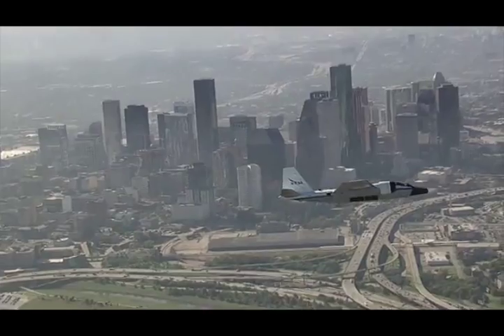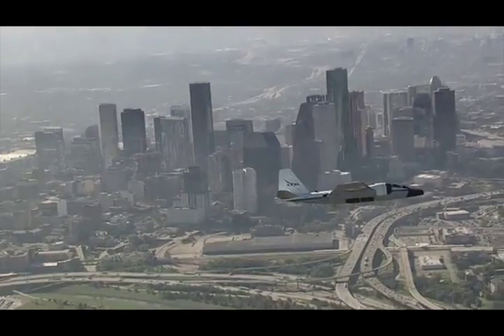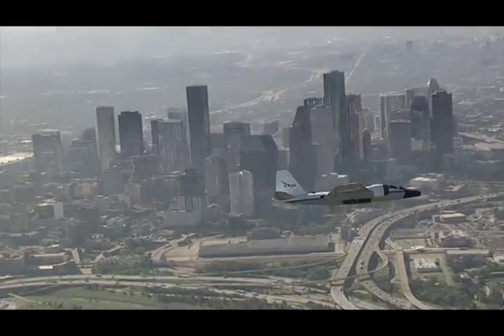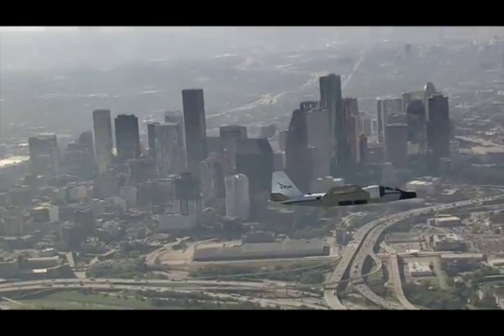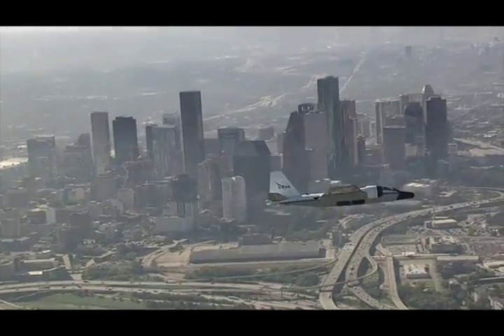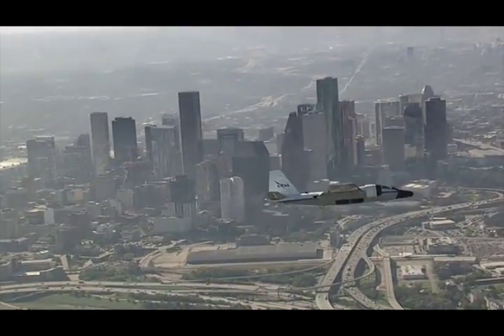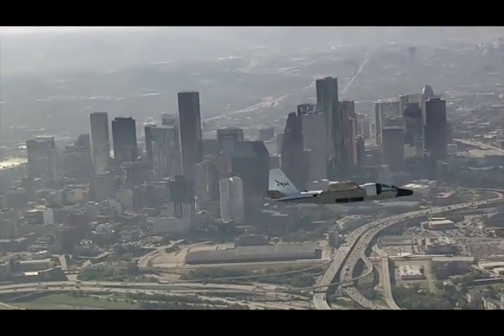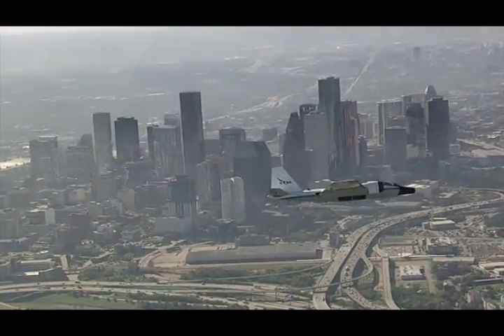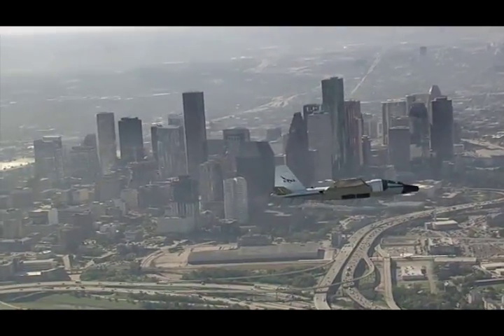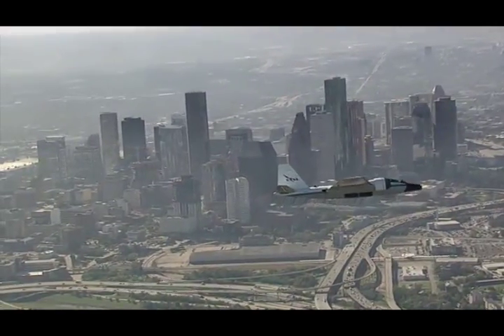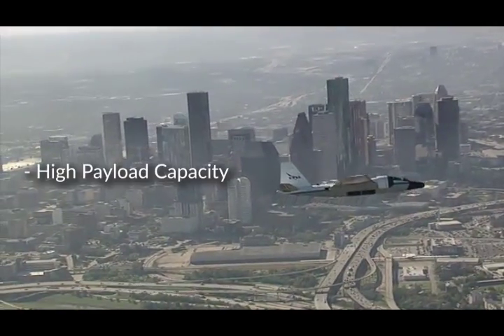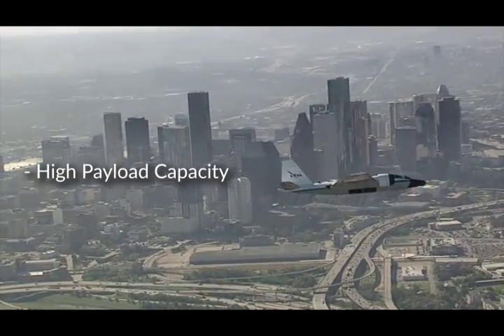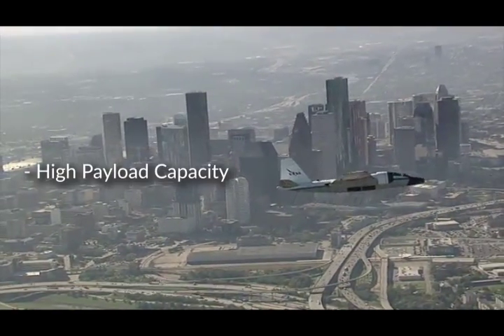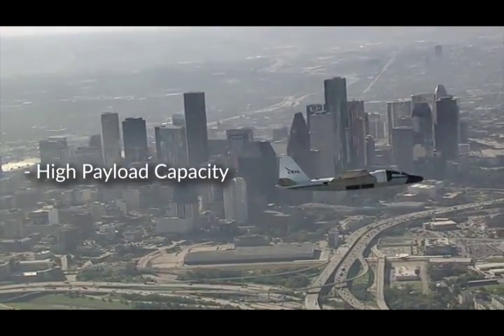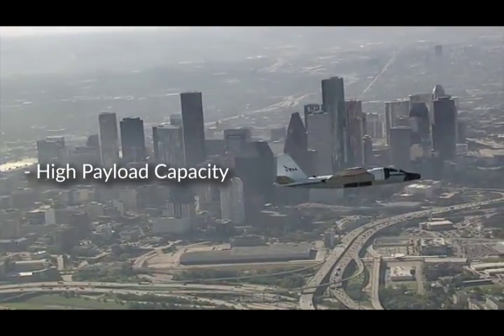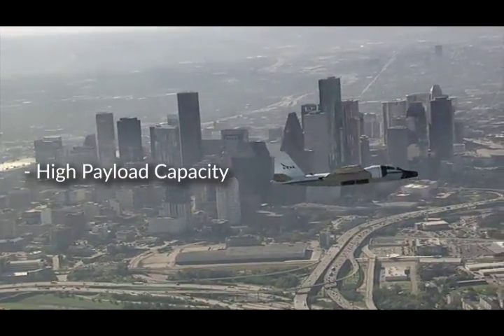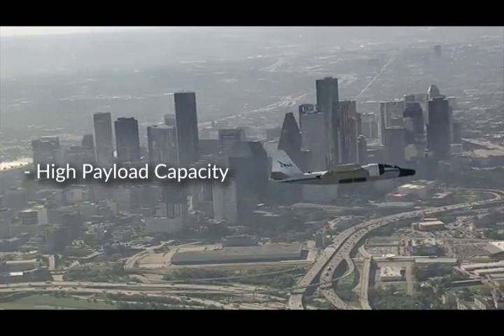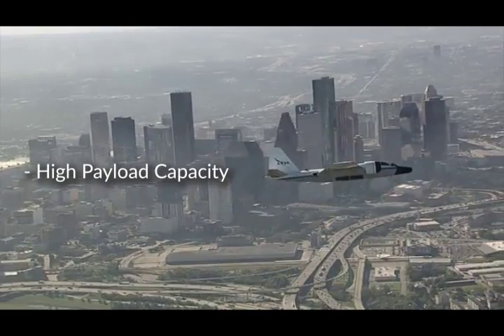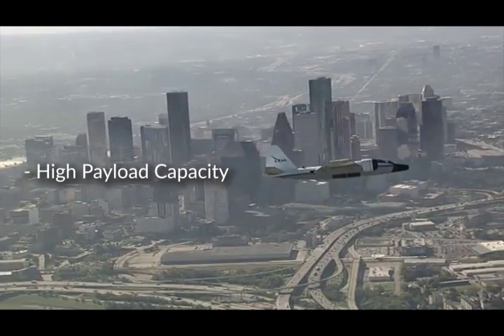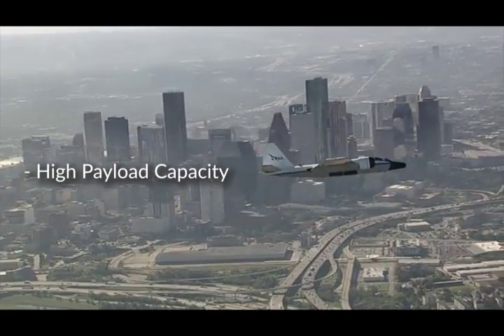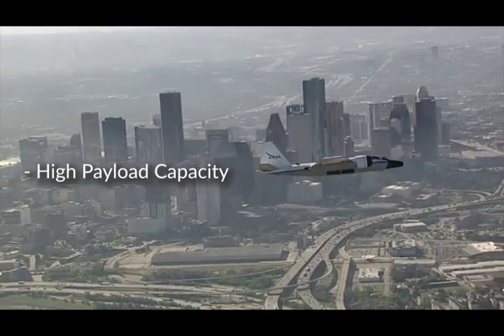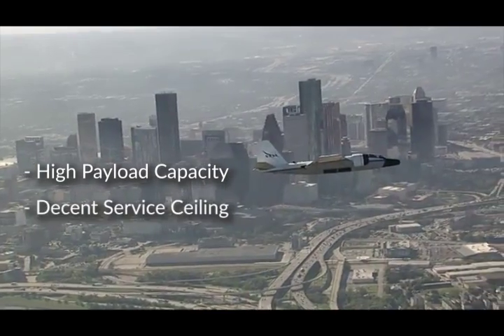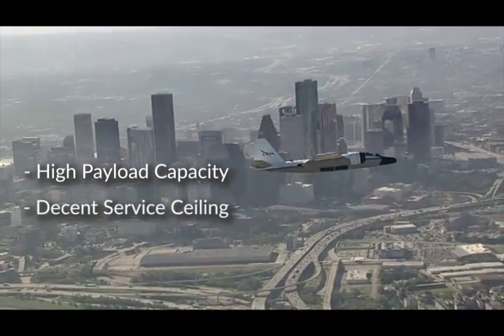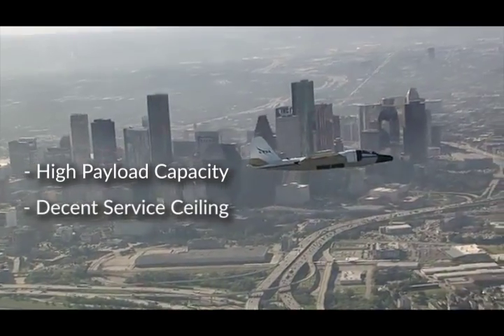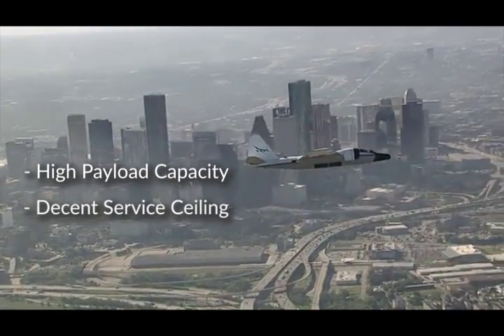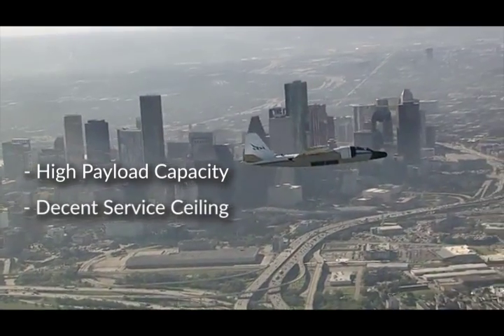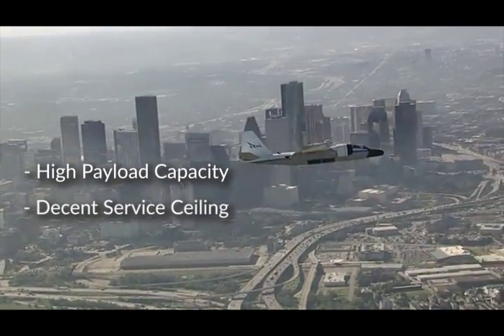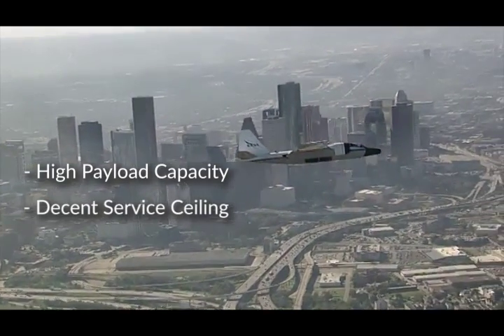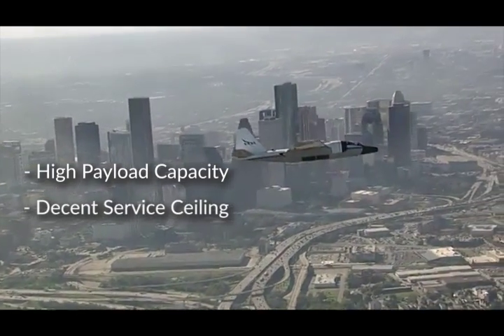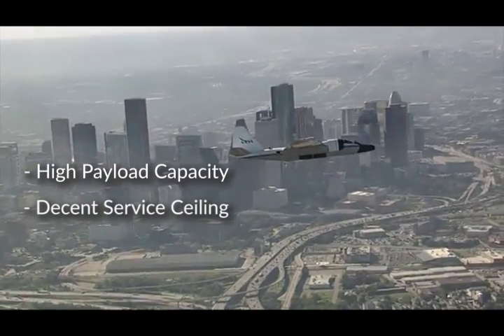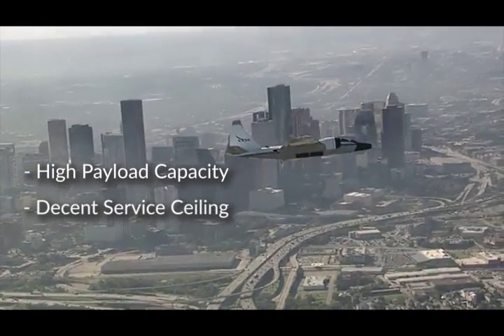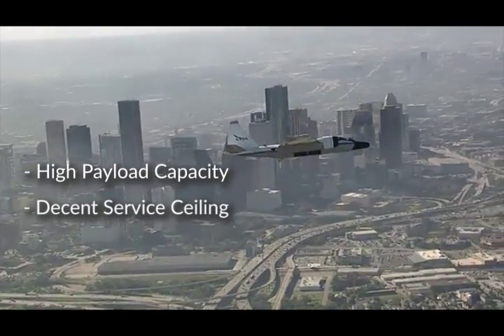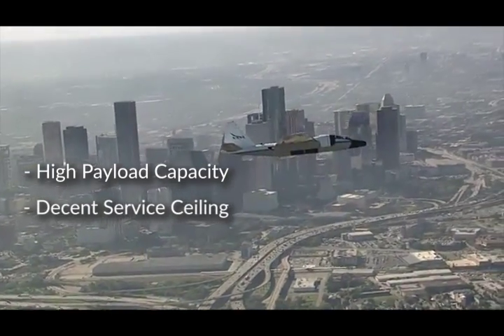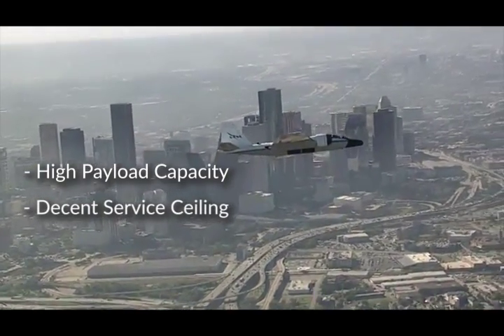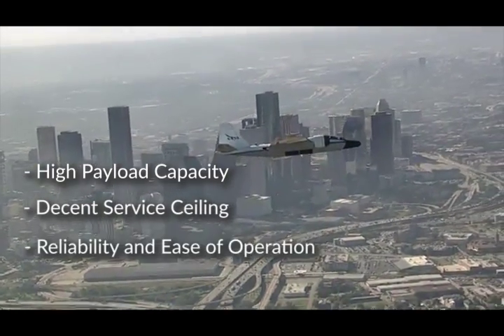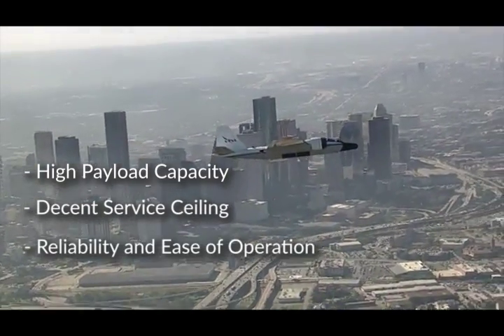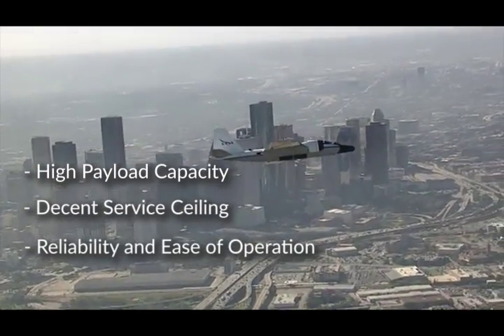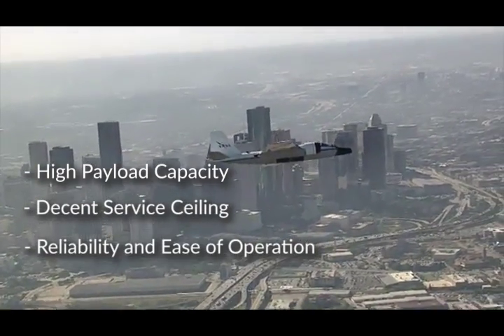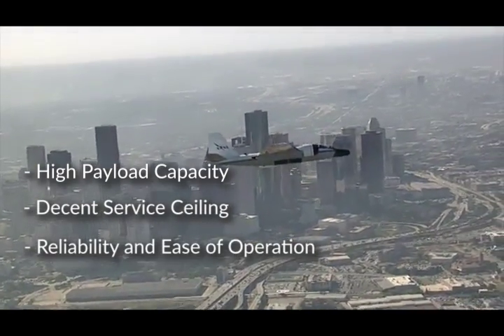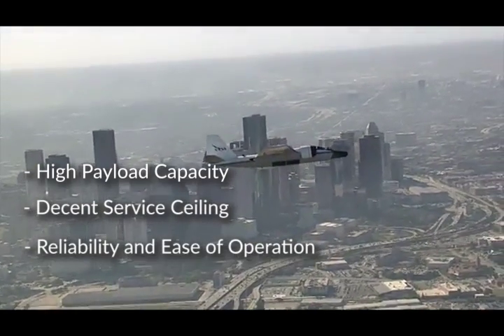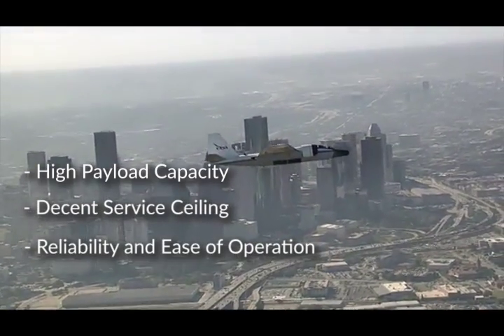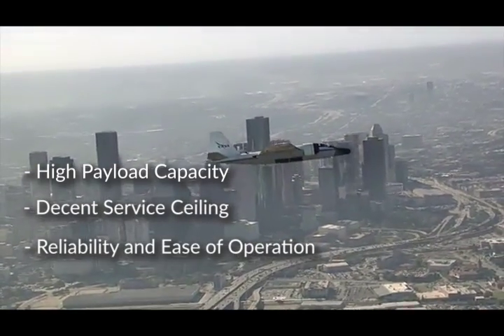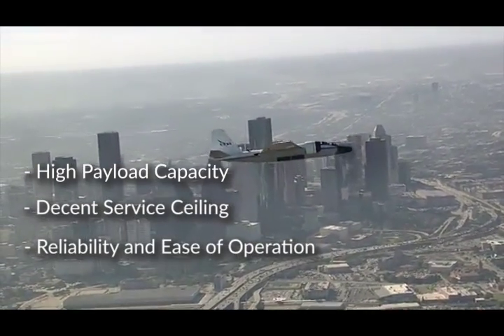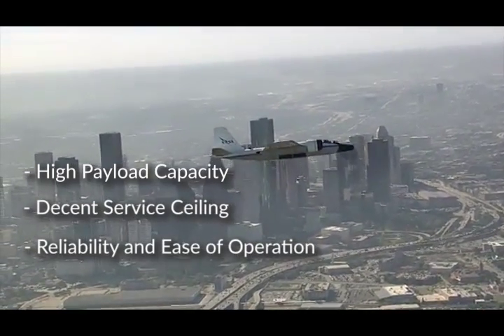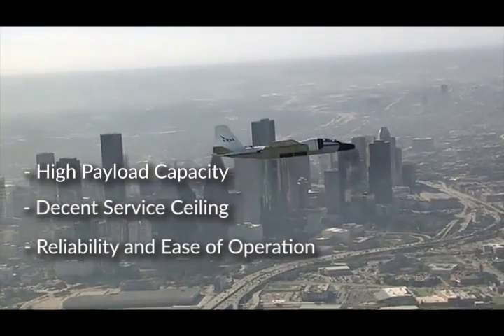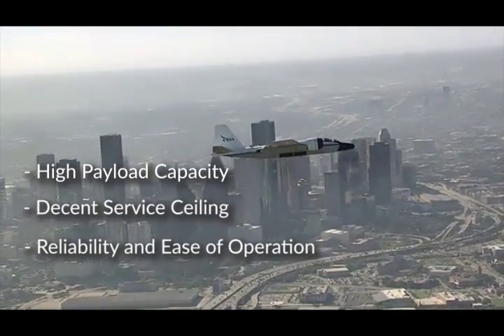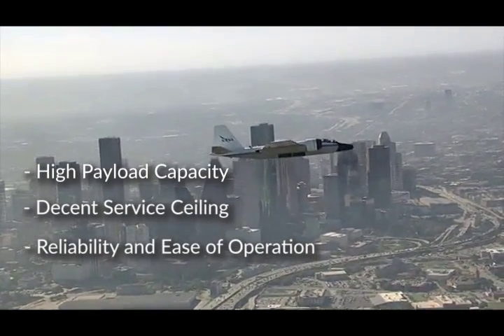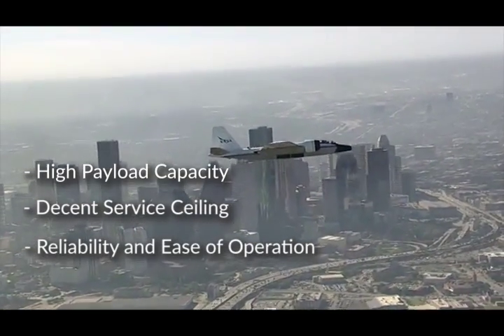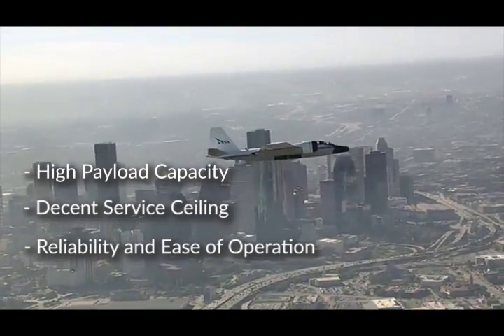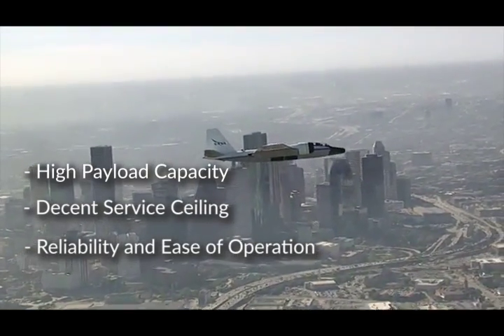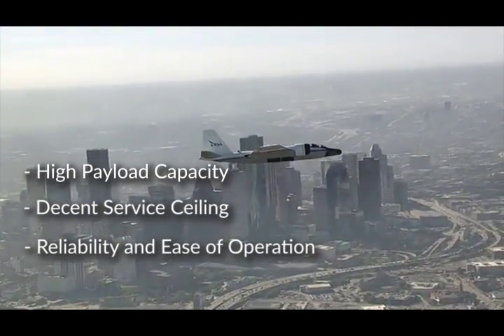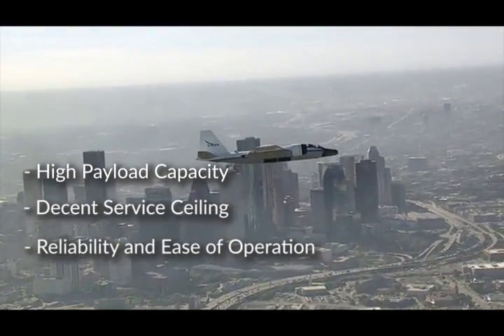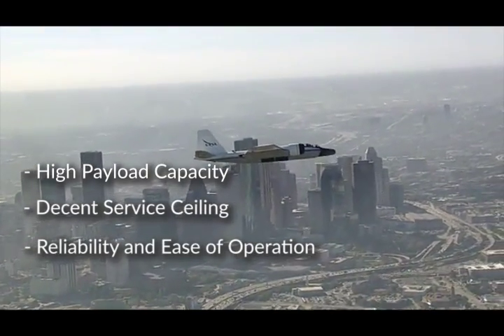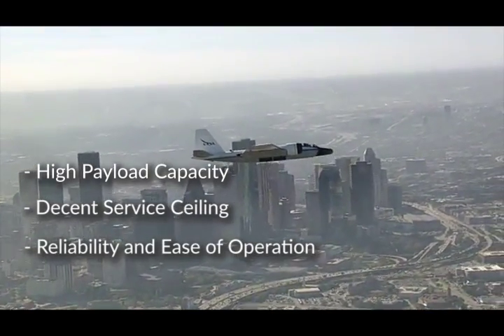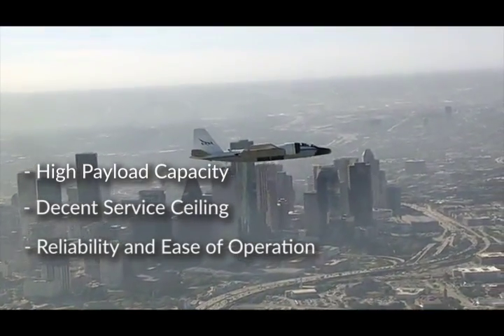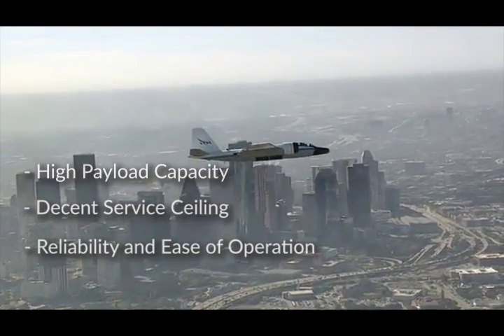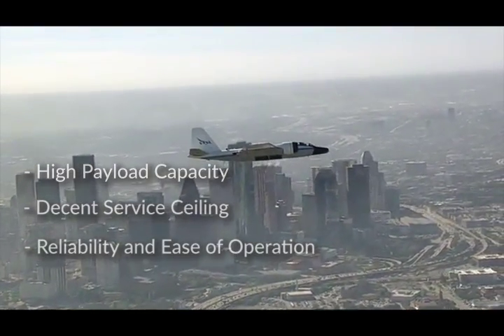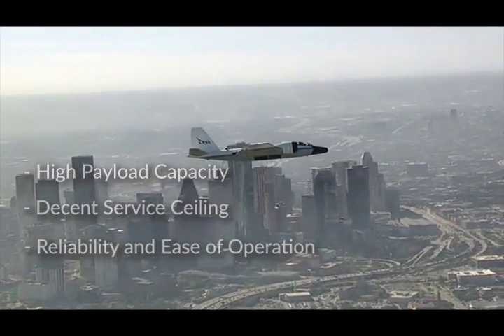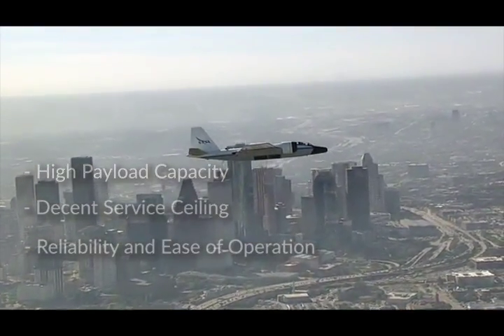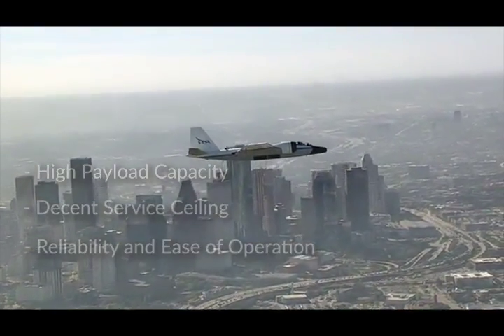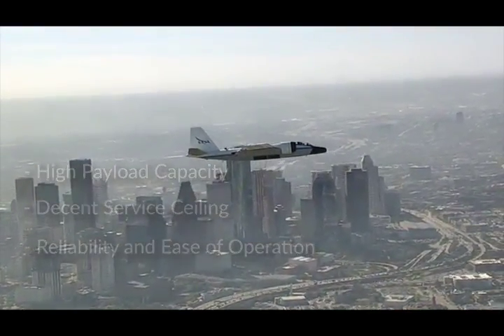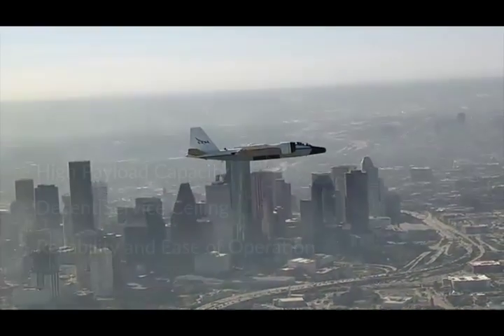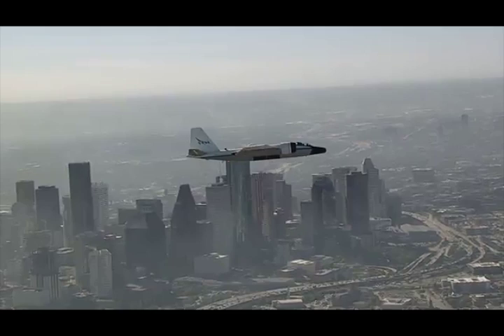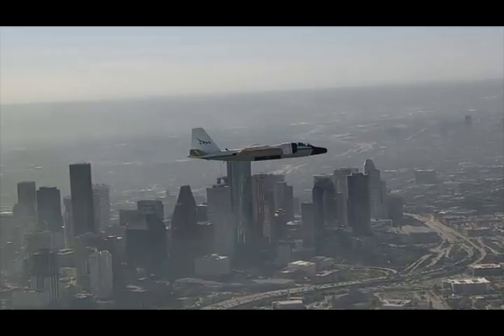So, their high payload capacity, high service ceiling, and relative ease of use keeps these 70-year-old birds in NASA's fleet.